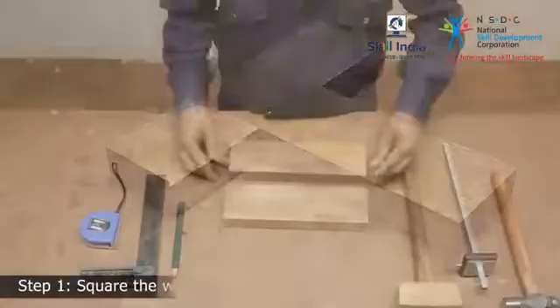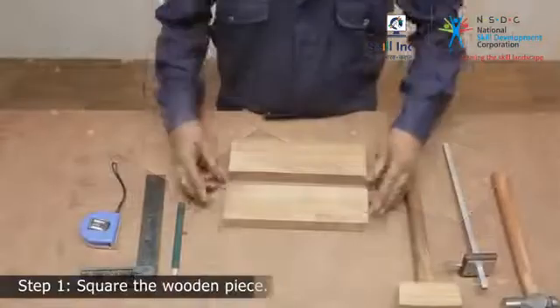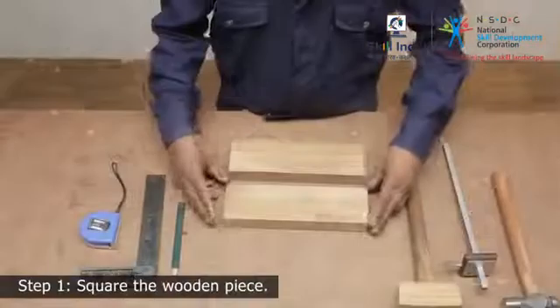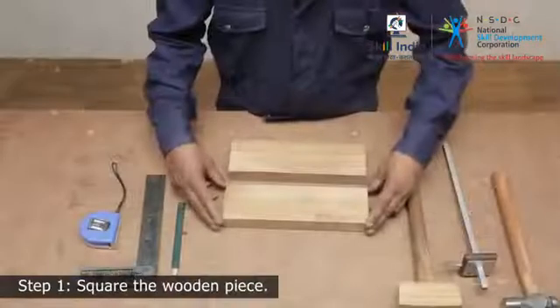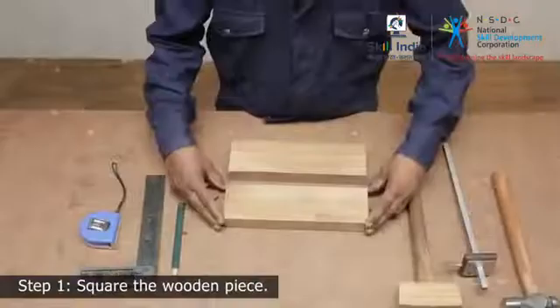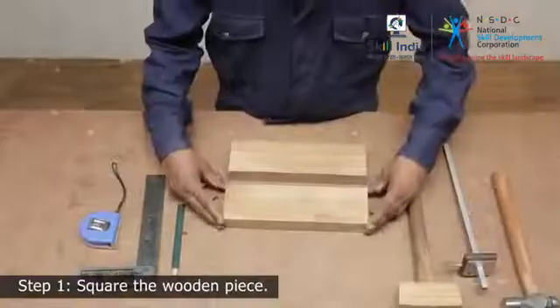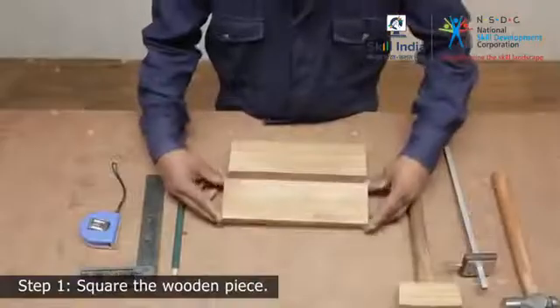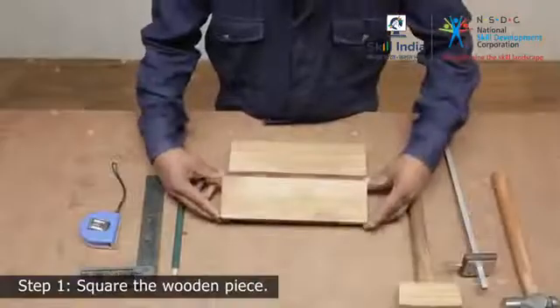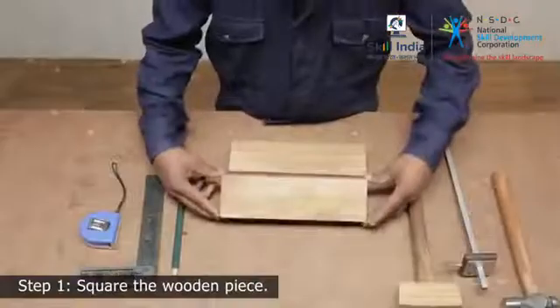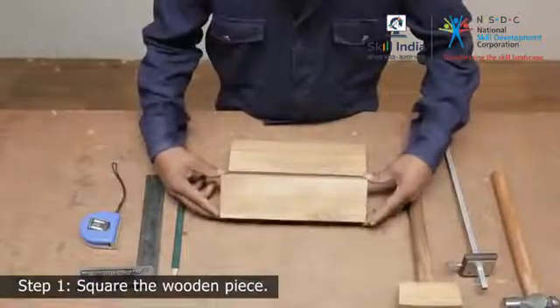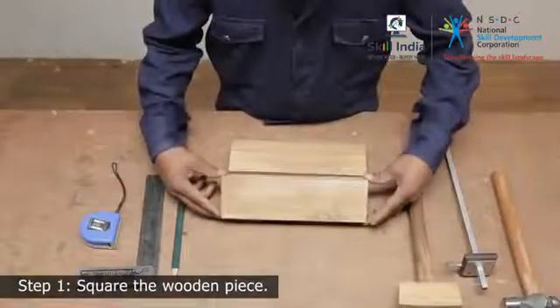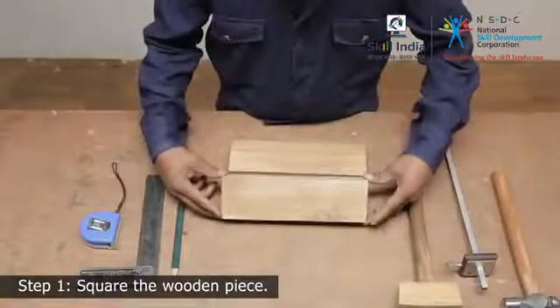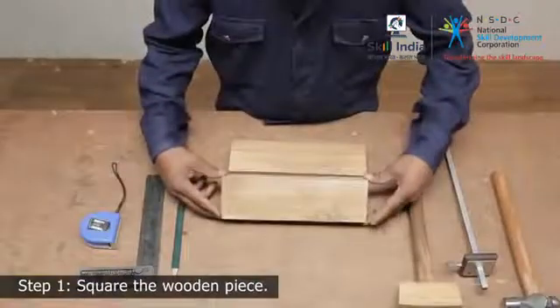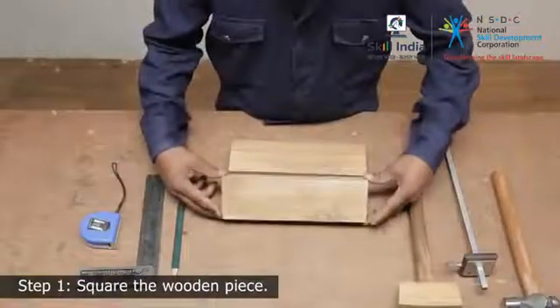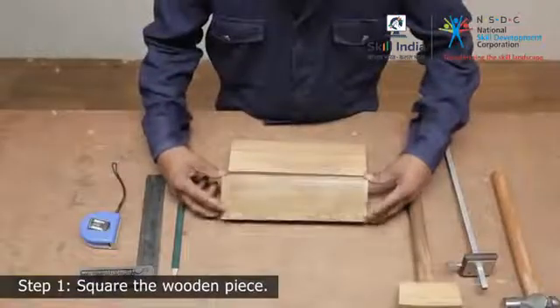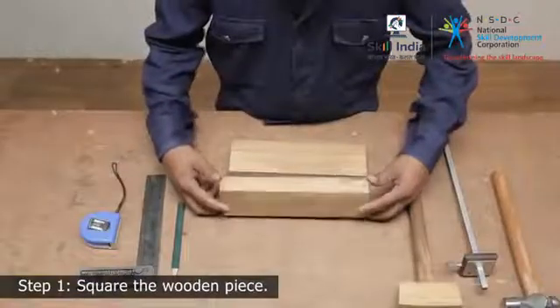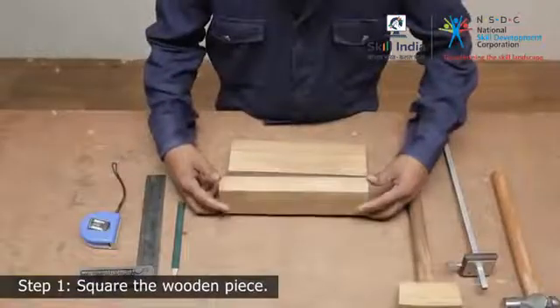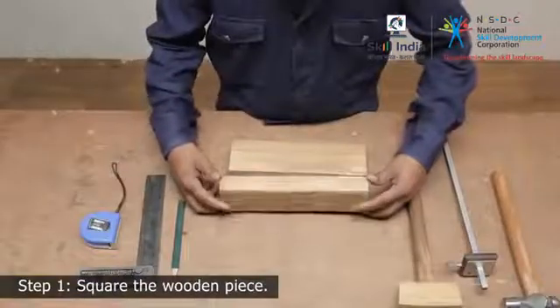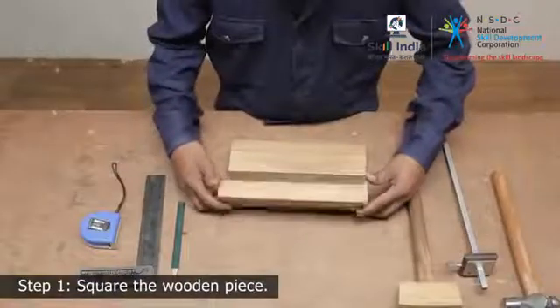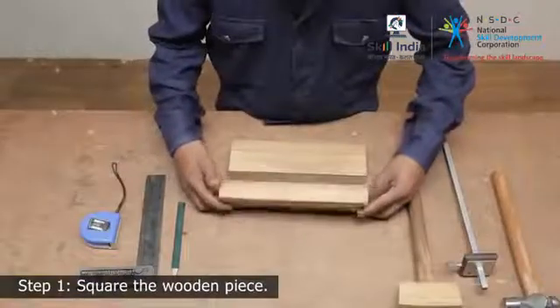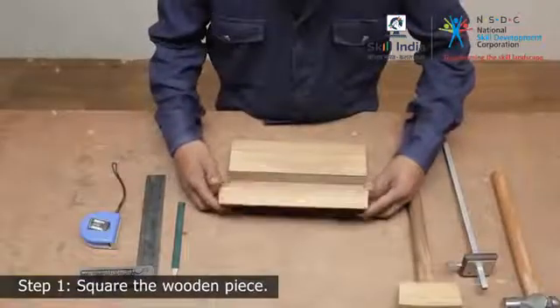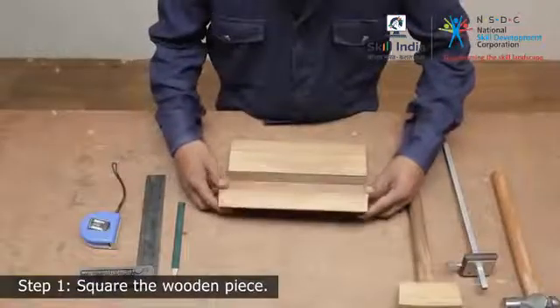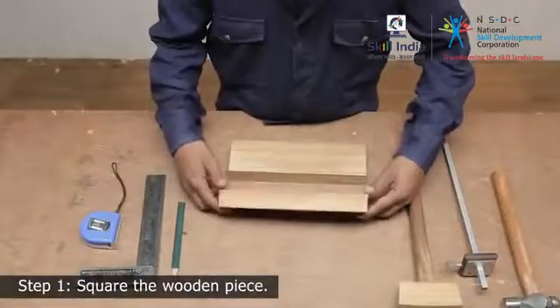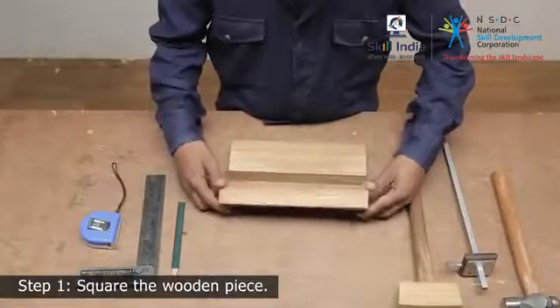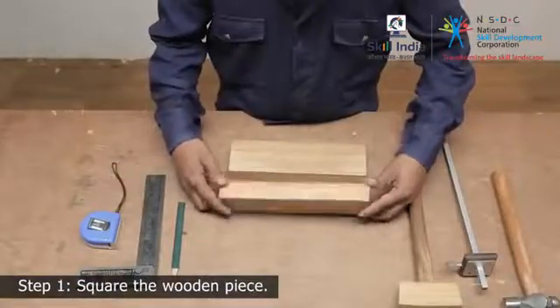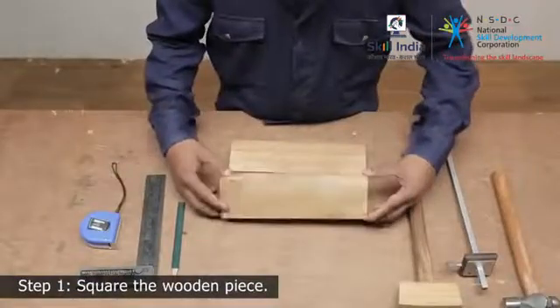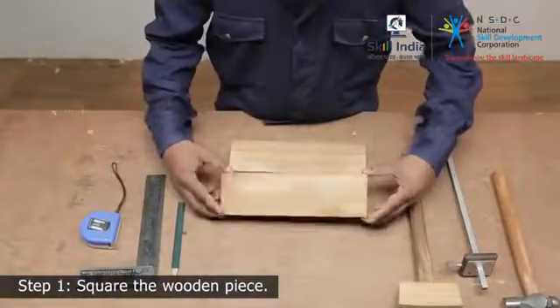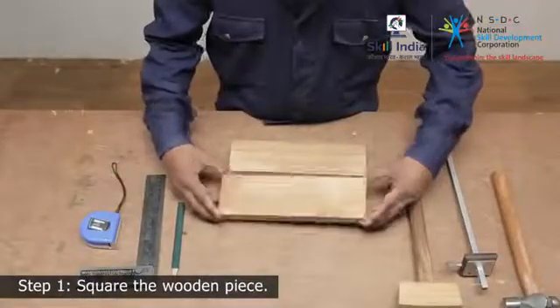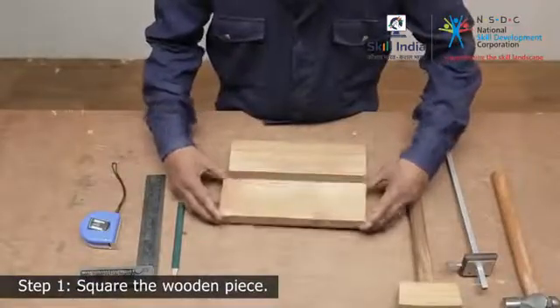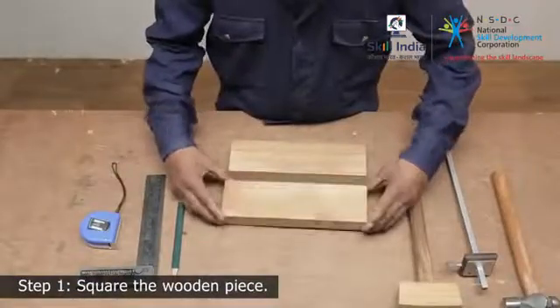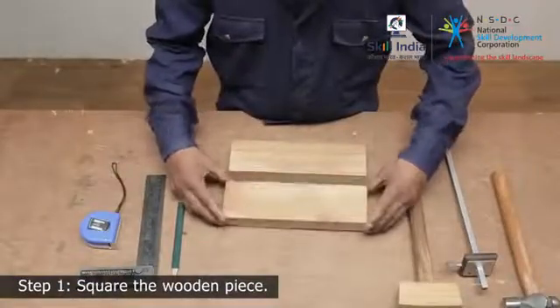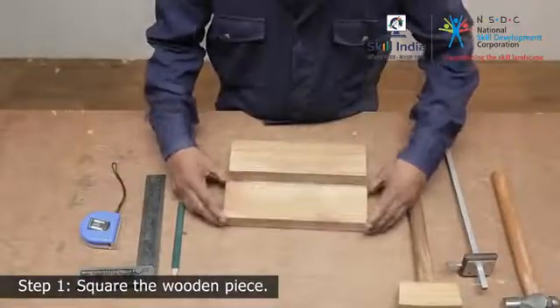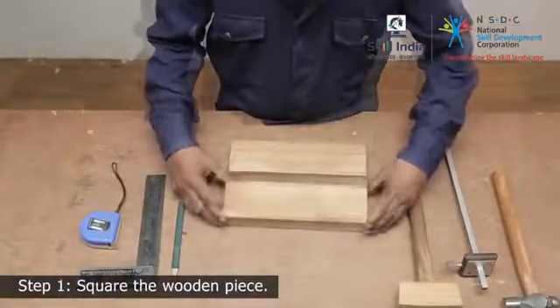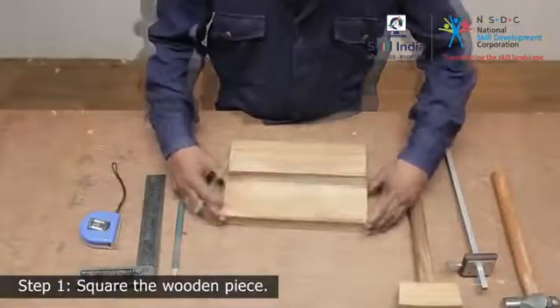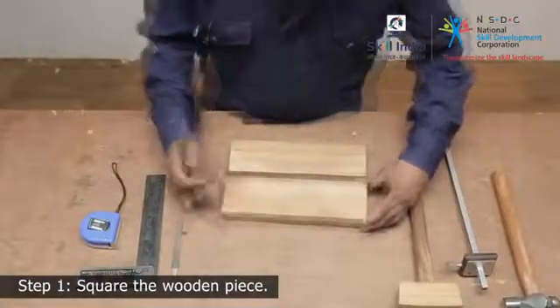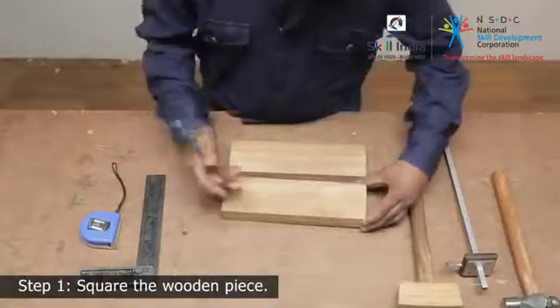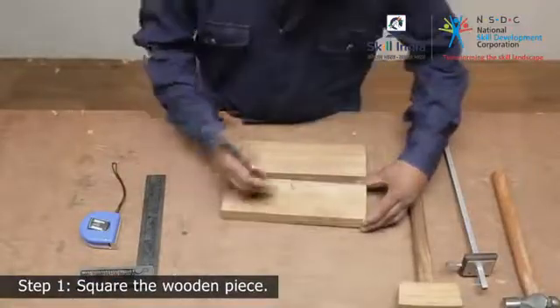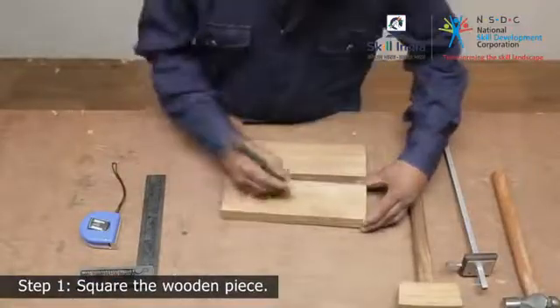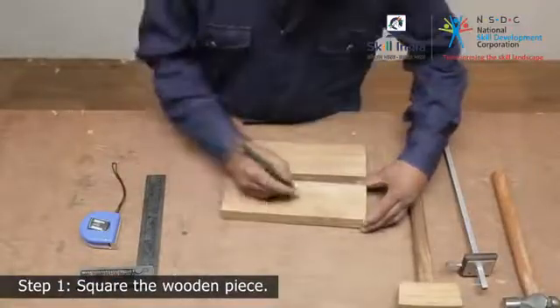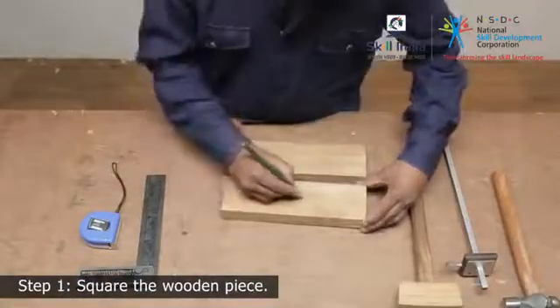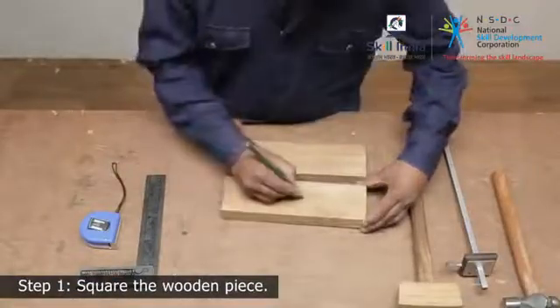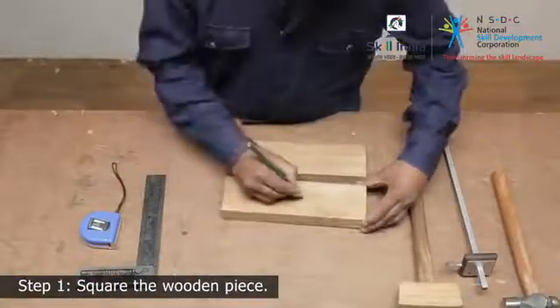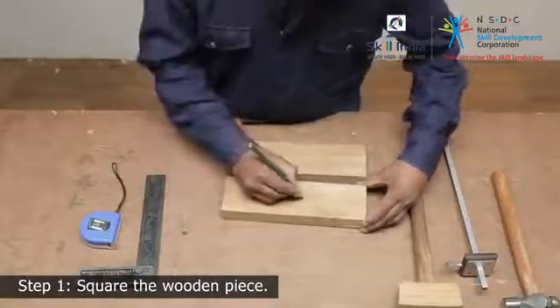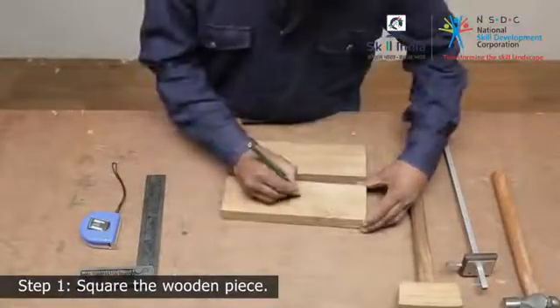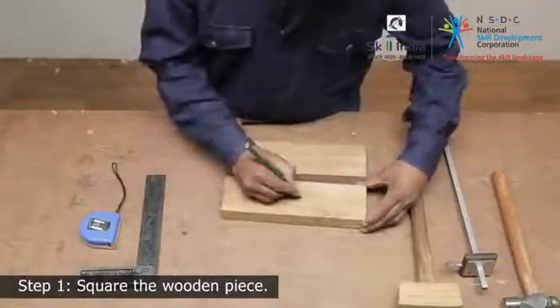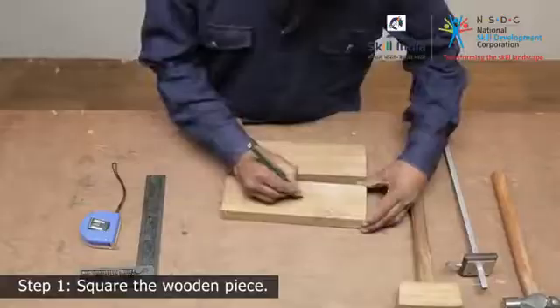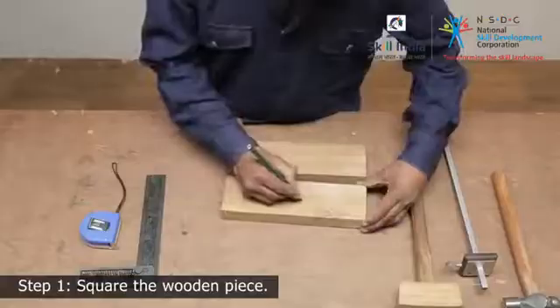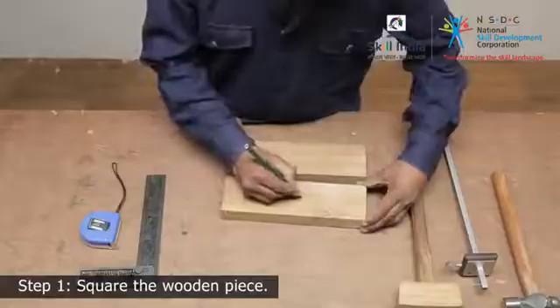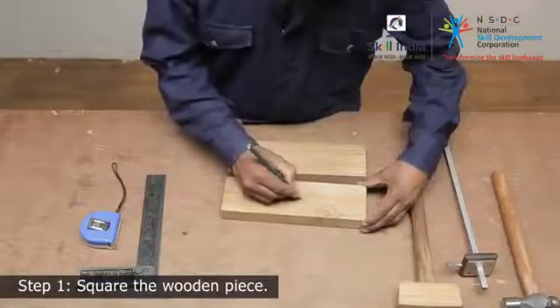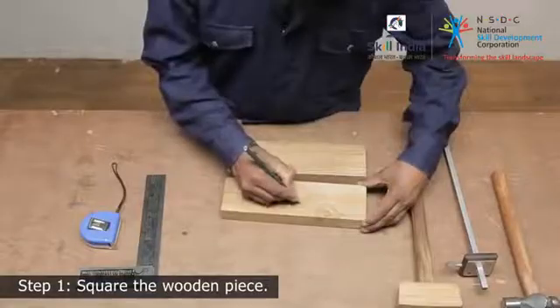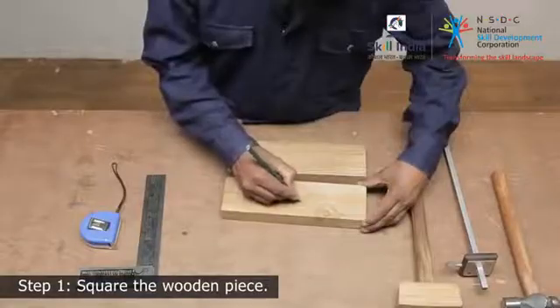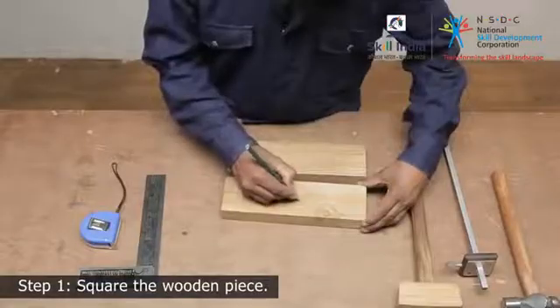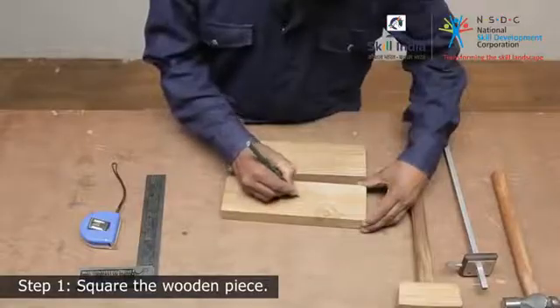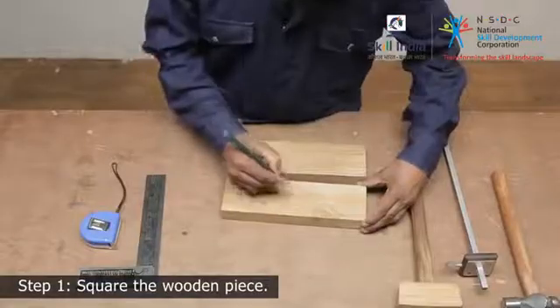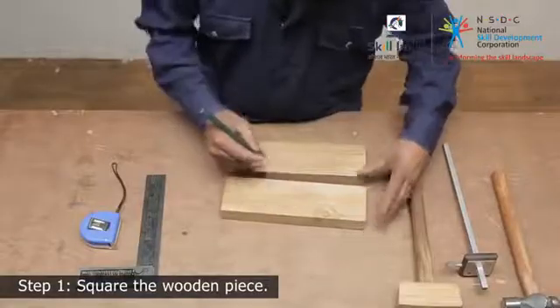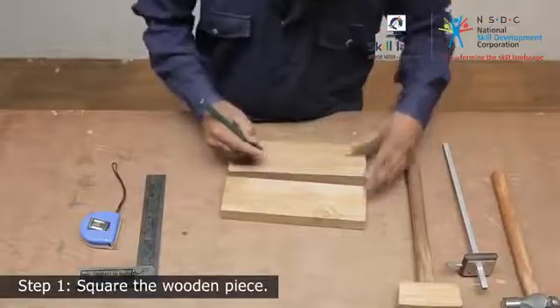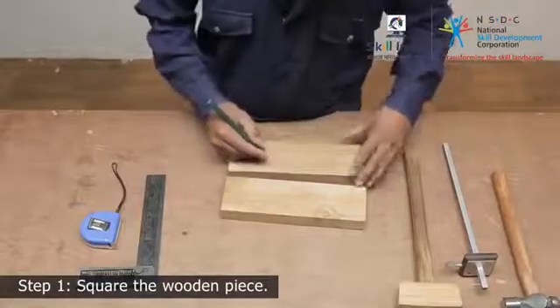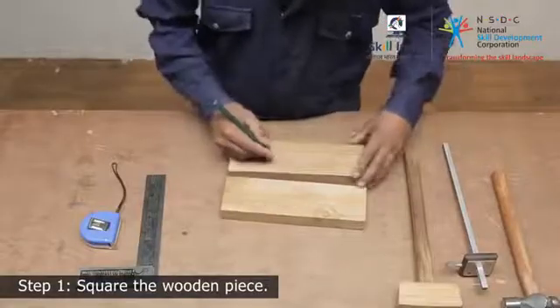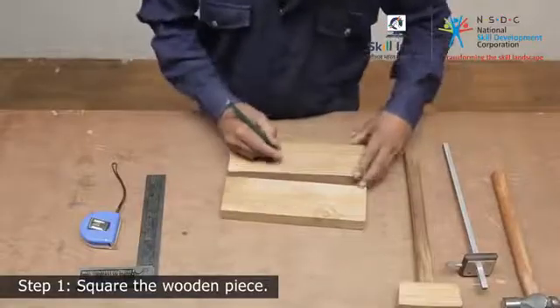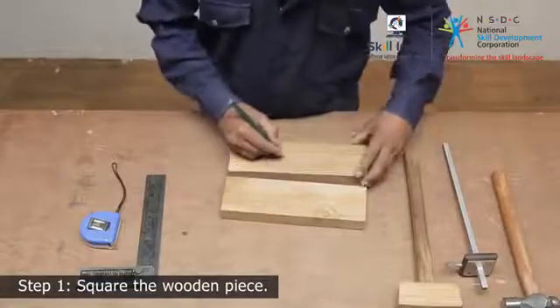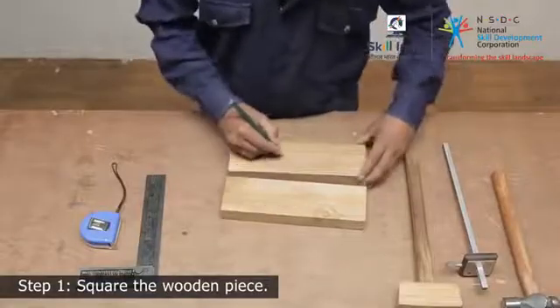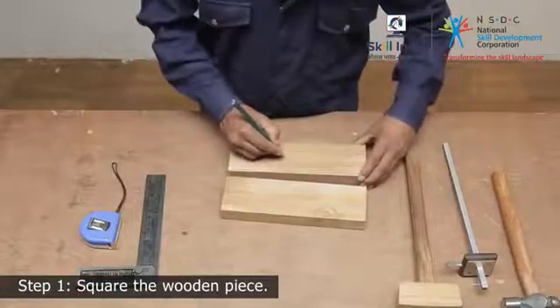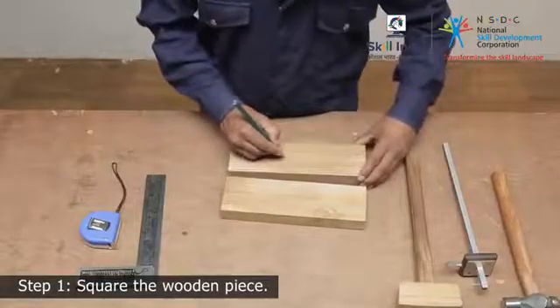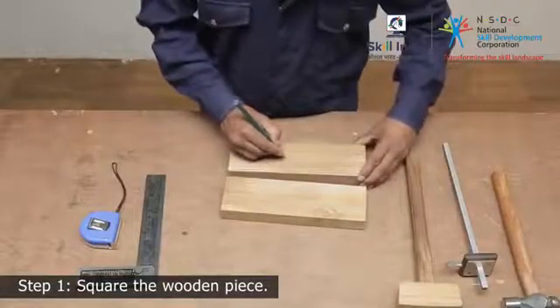Step 1. Use two wooden pieces, cut and trim to size. Select and mark the face side and edge.